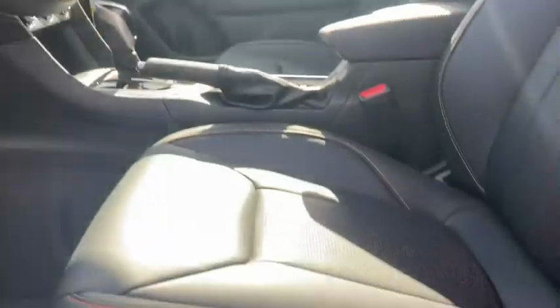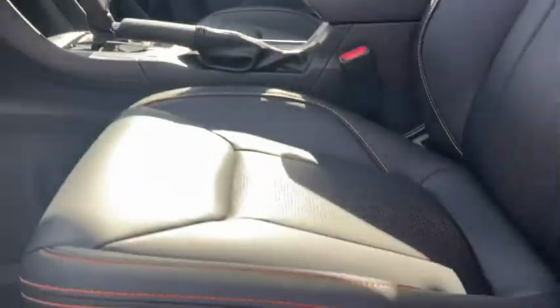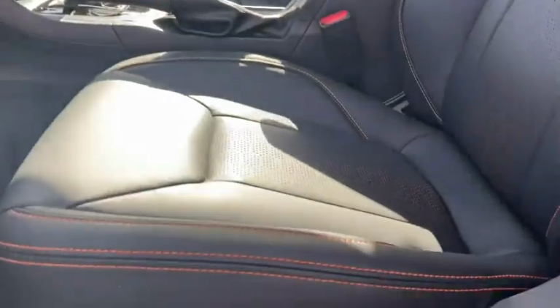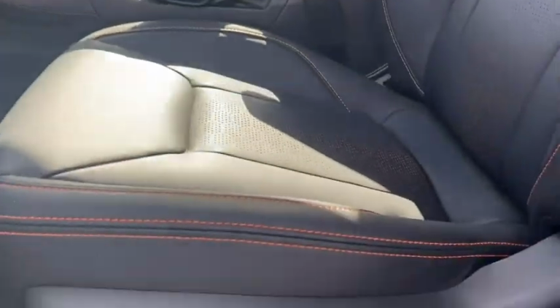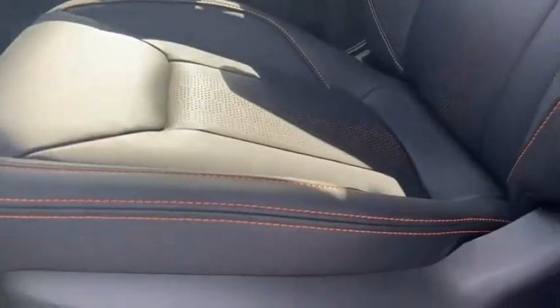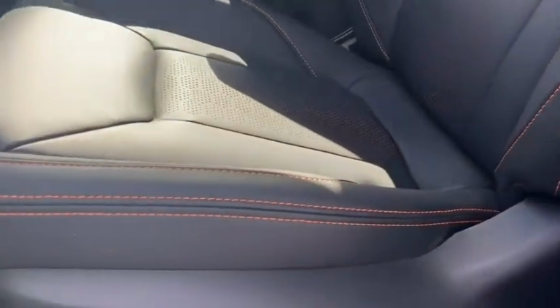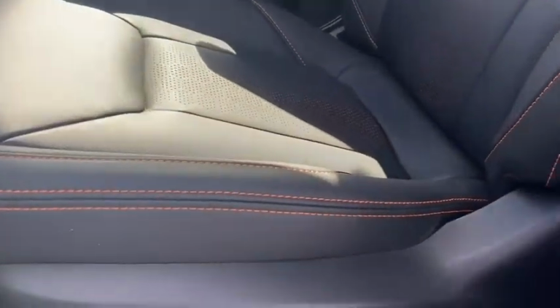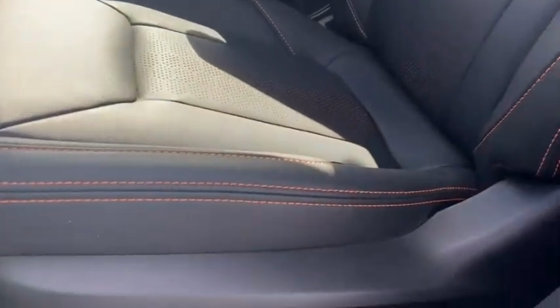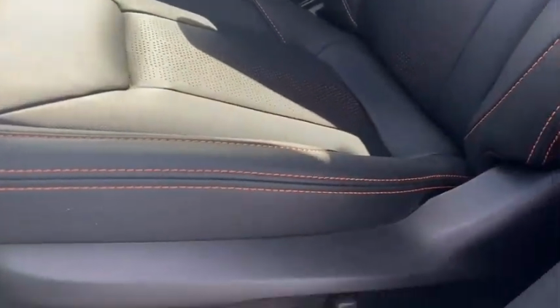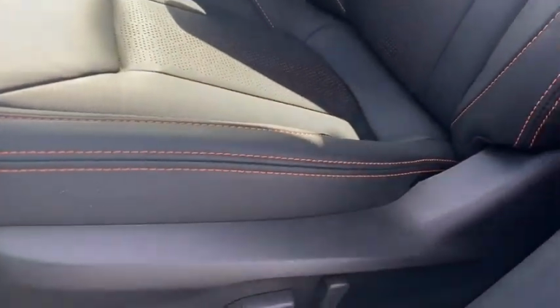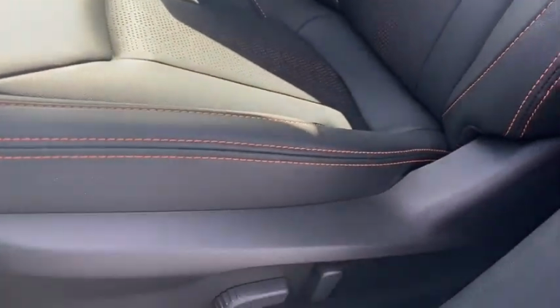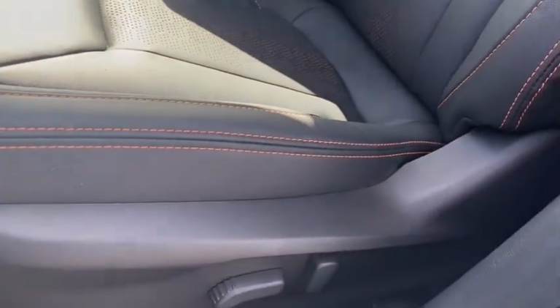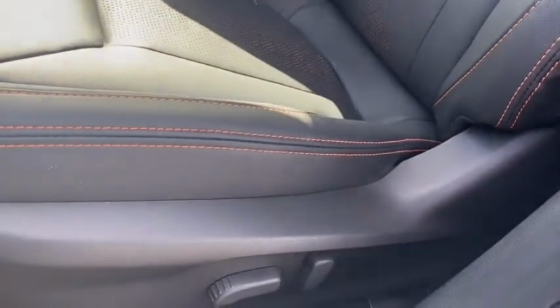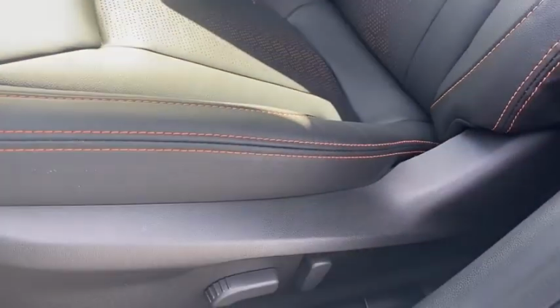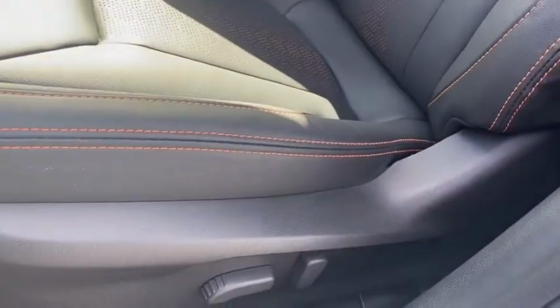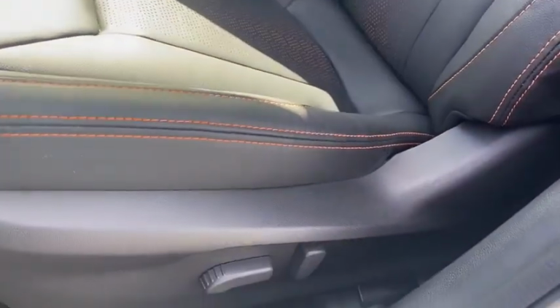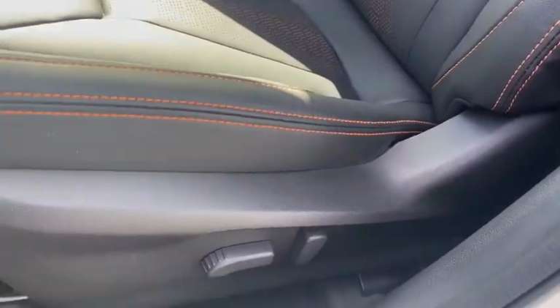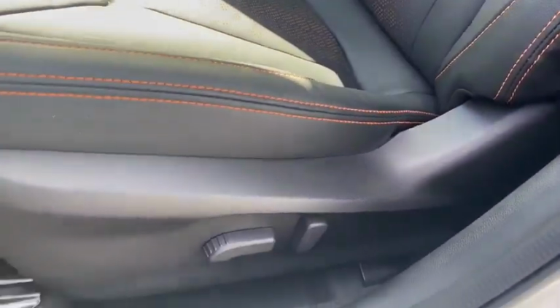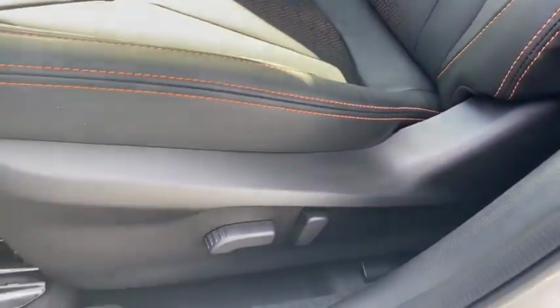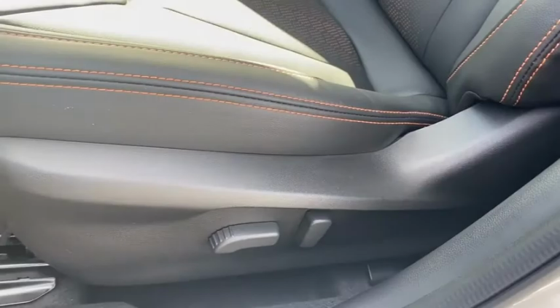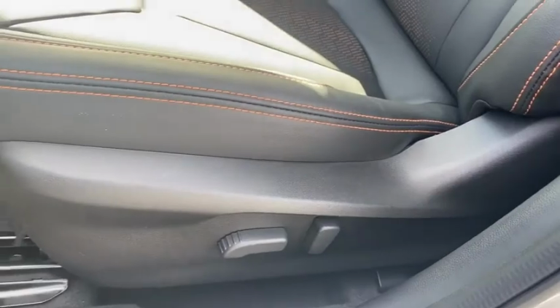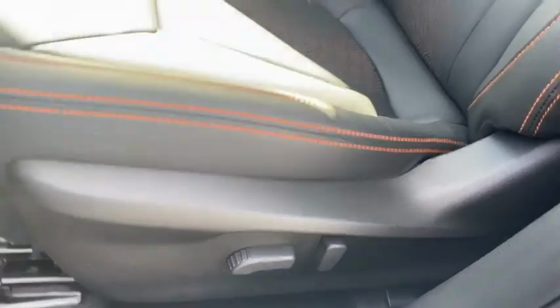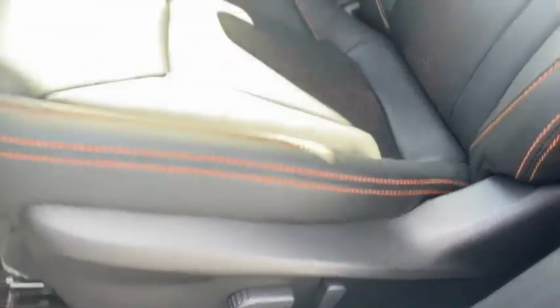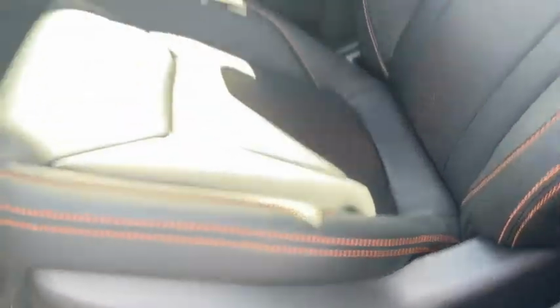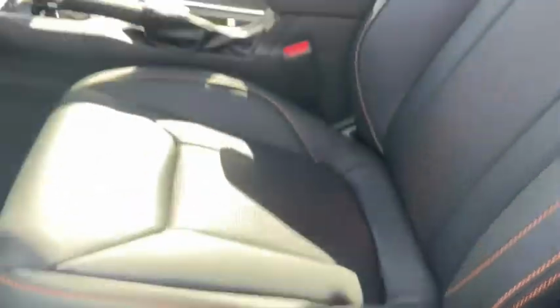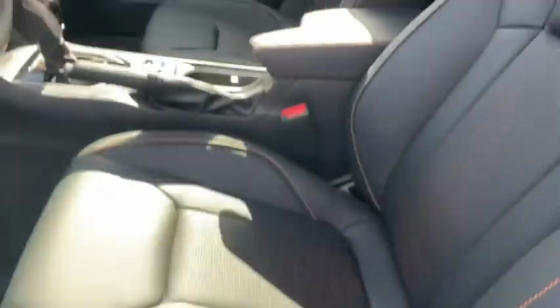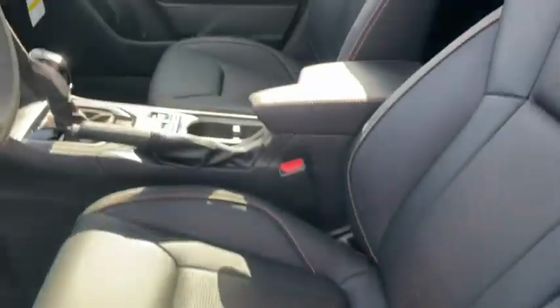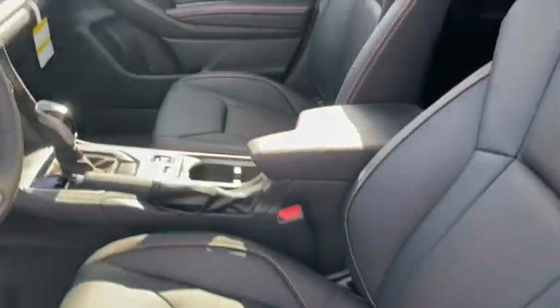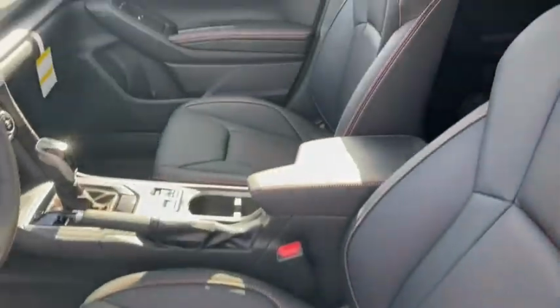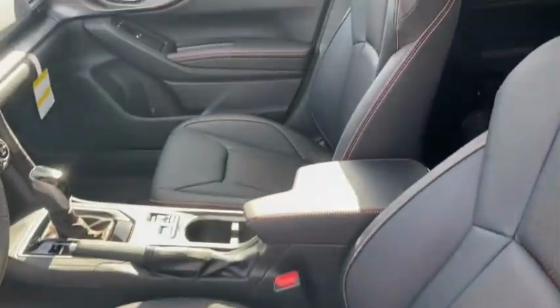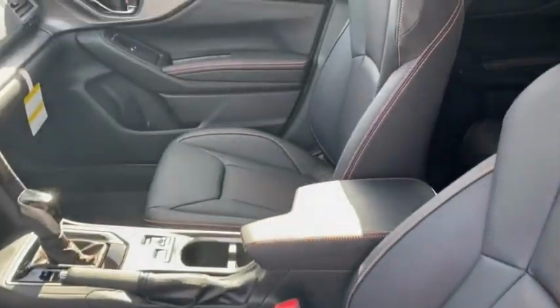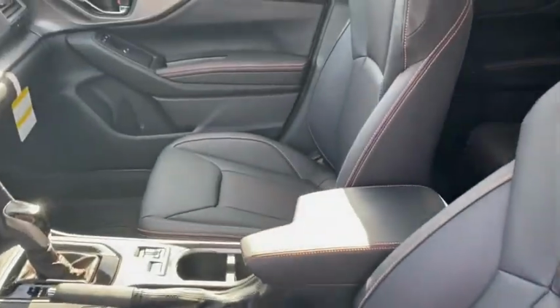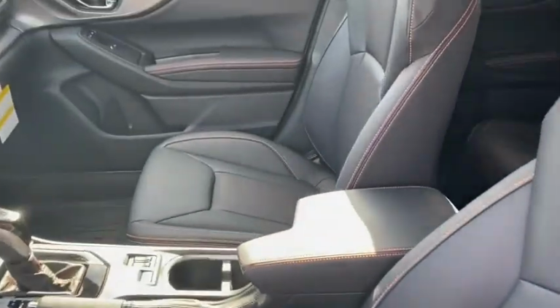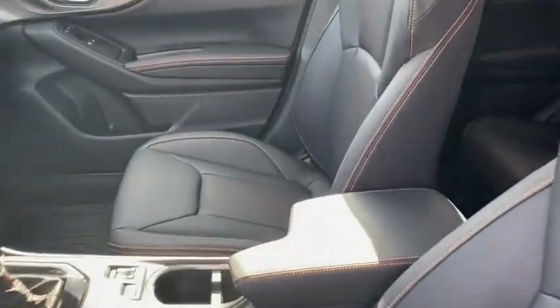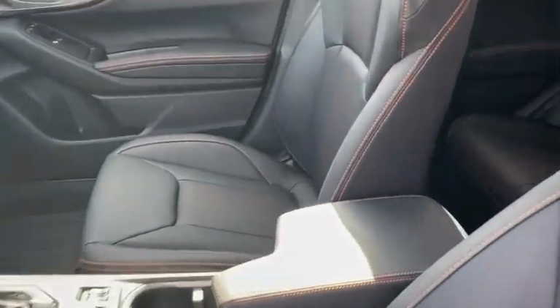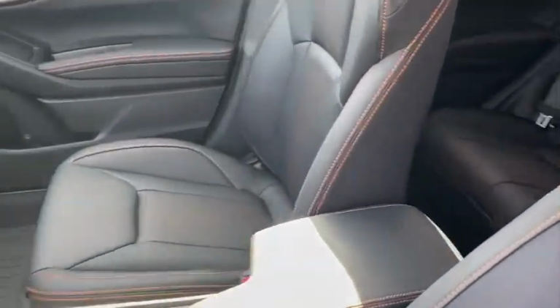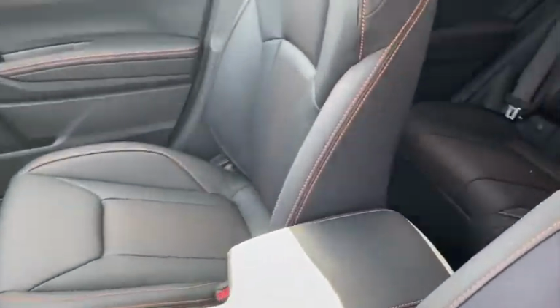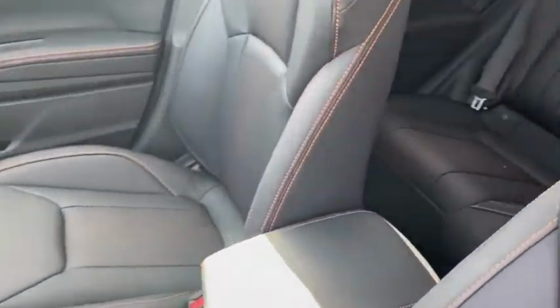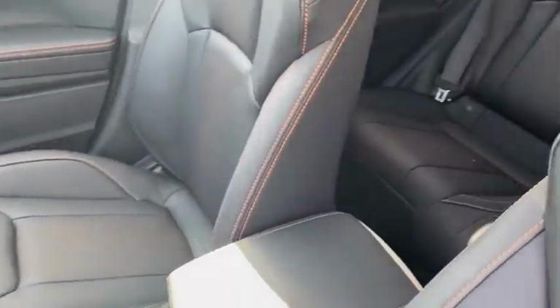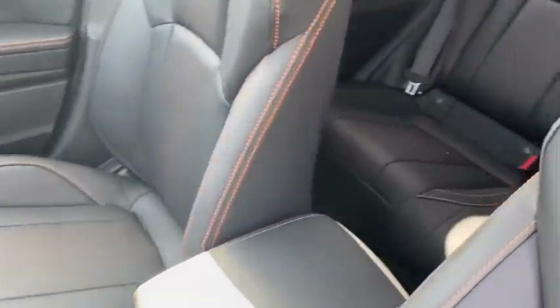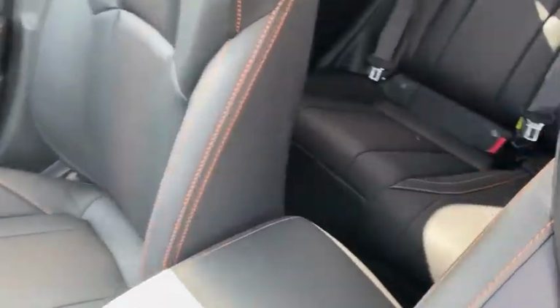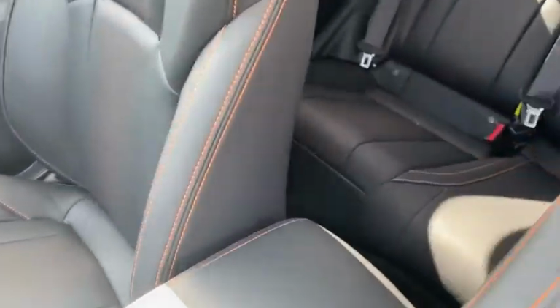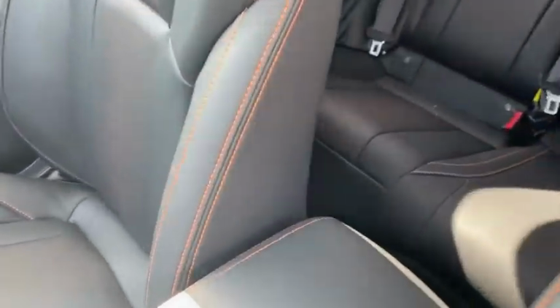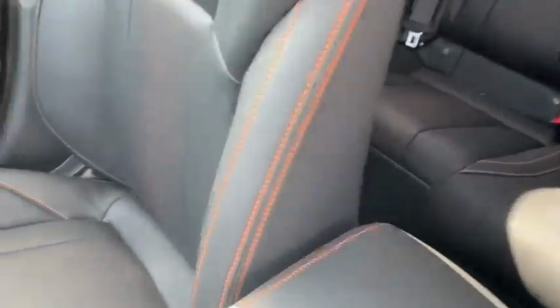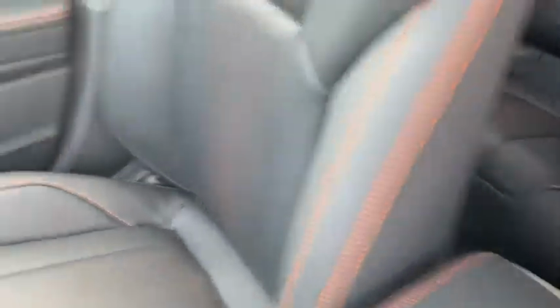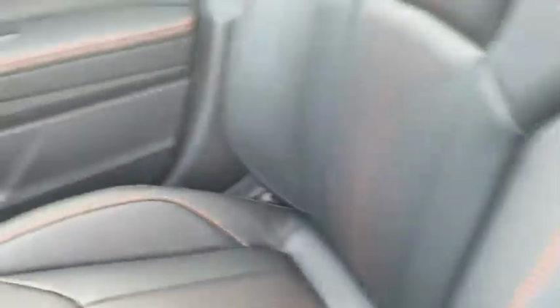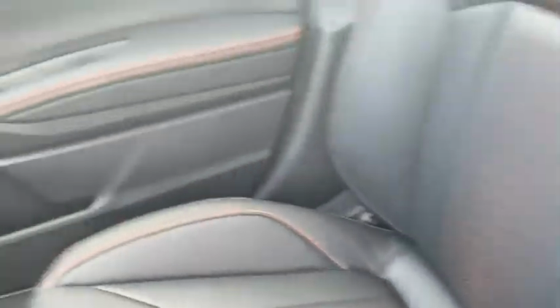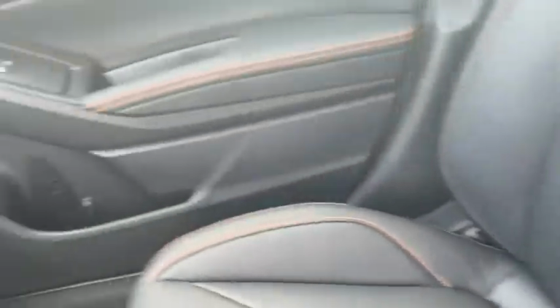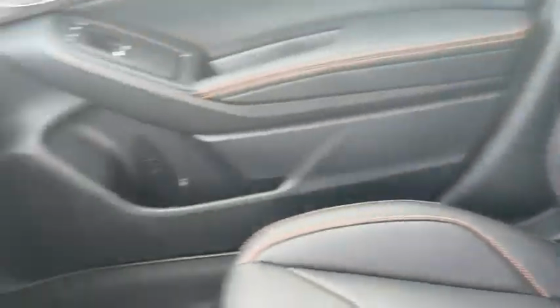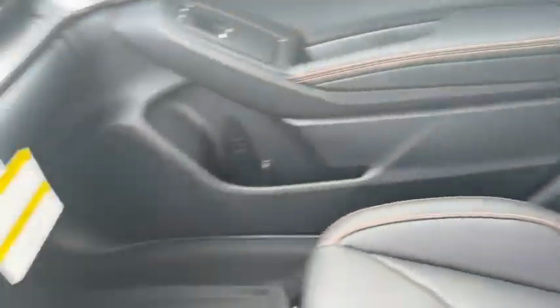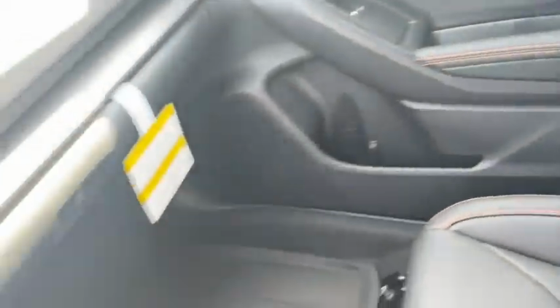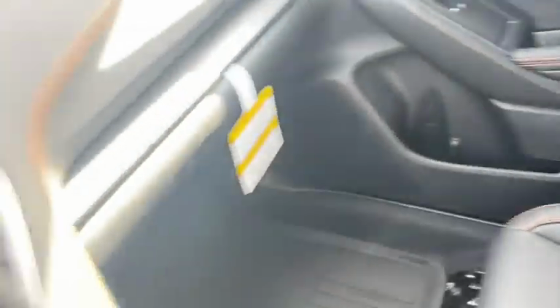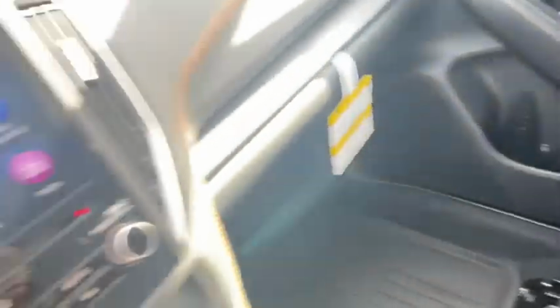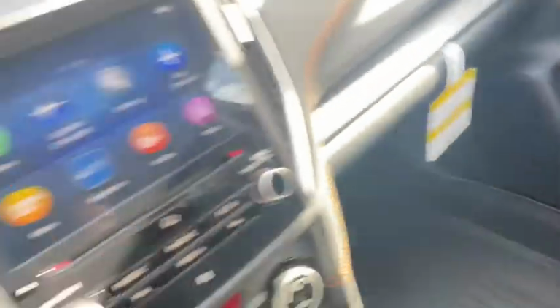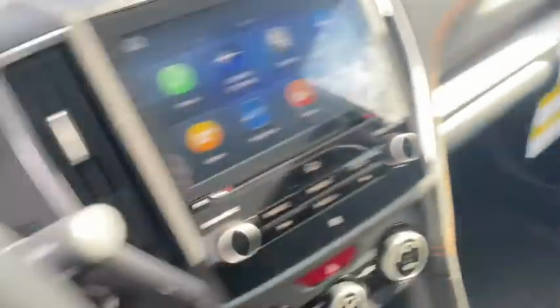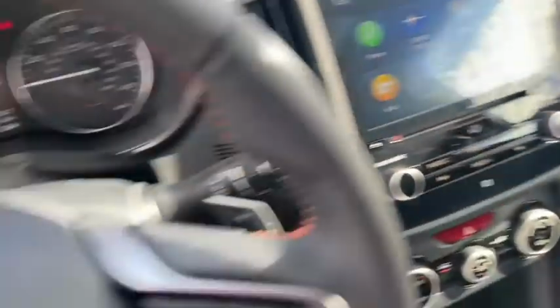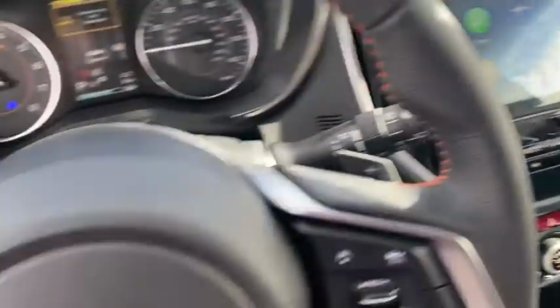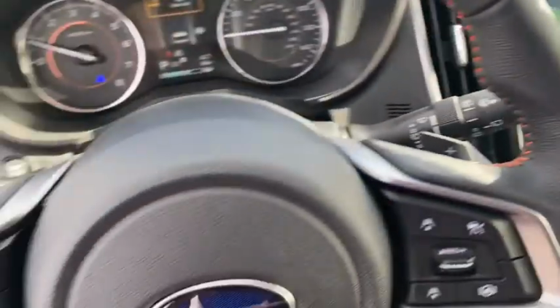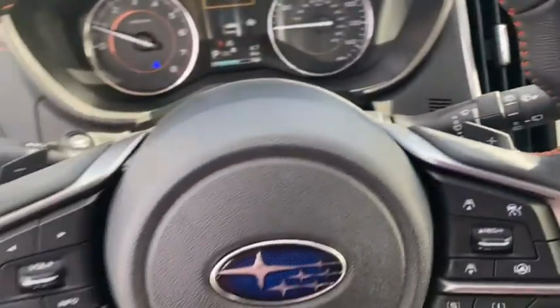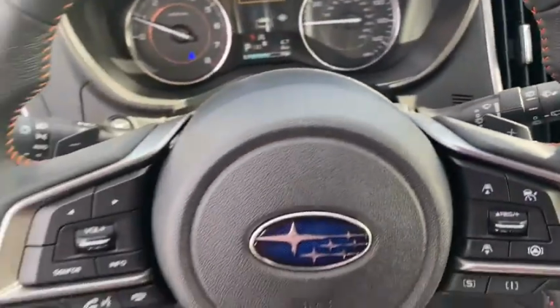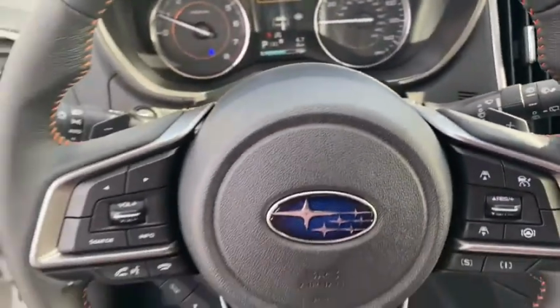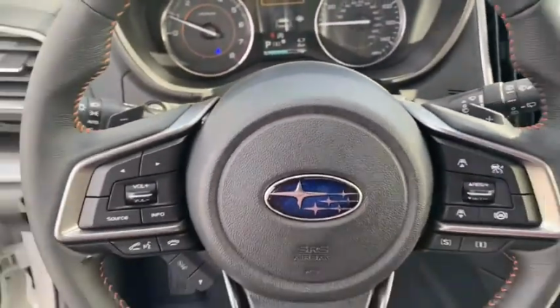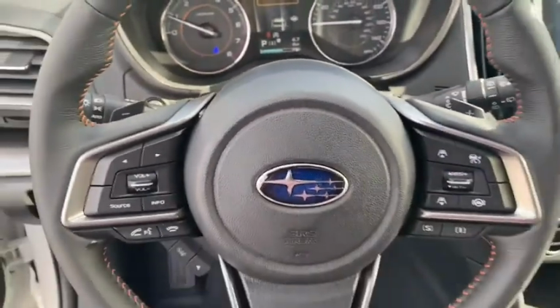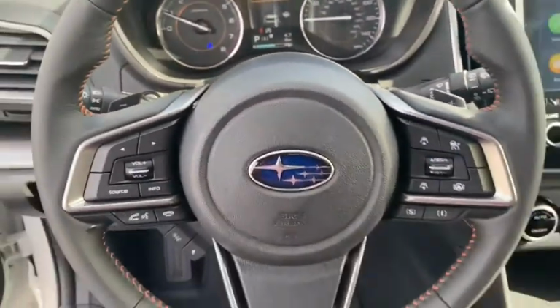And since it's a Subaru, you know the Crosstrek is built to last. Here are some of this vehicle's great options.